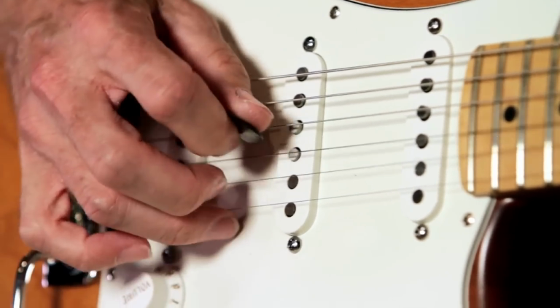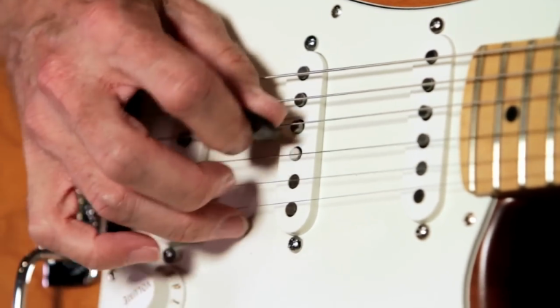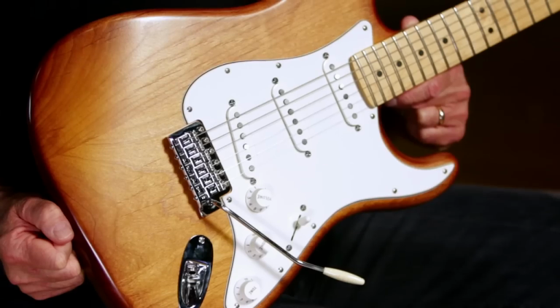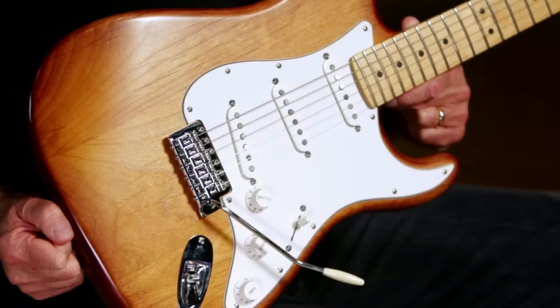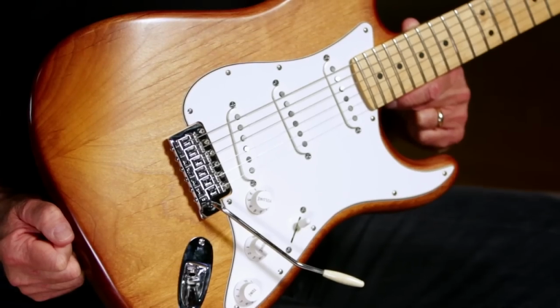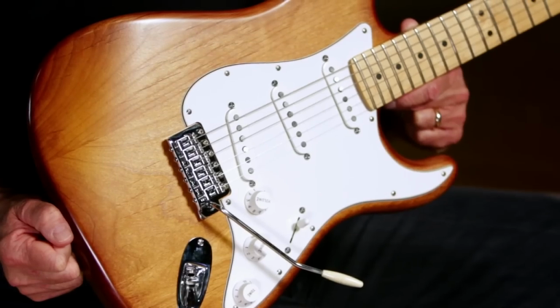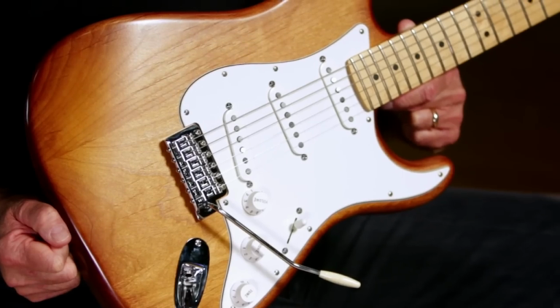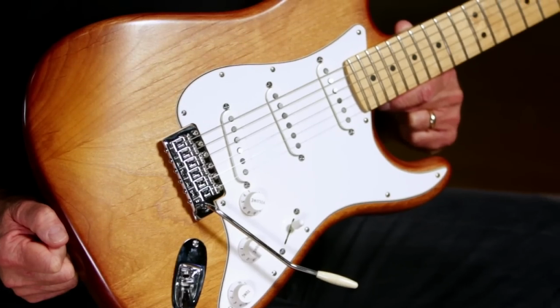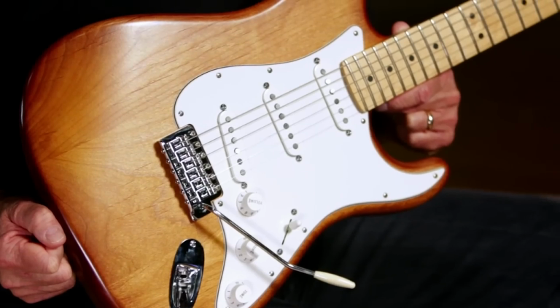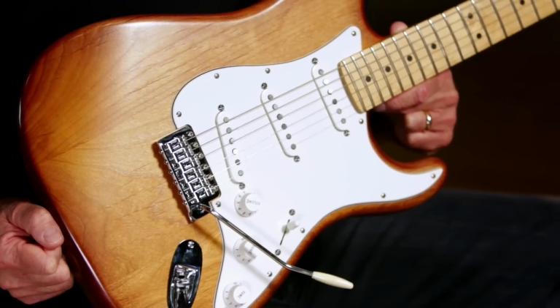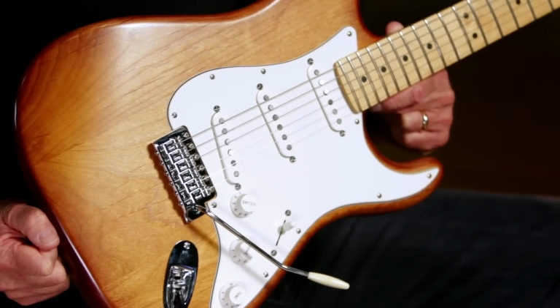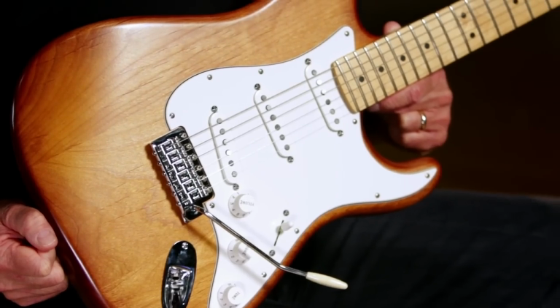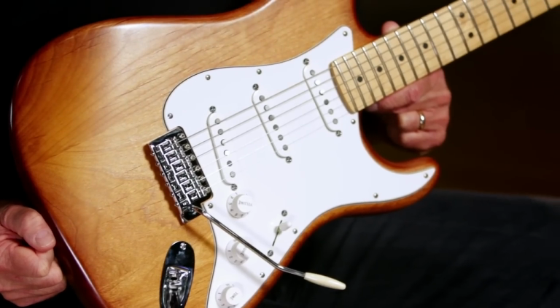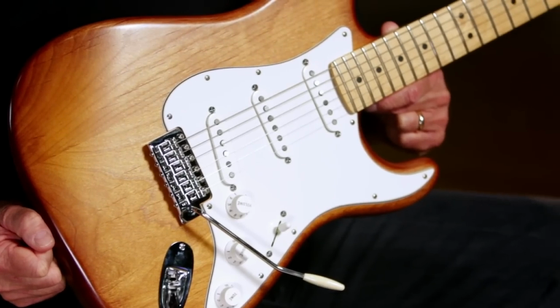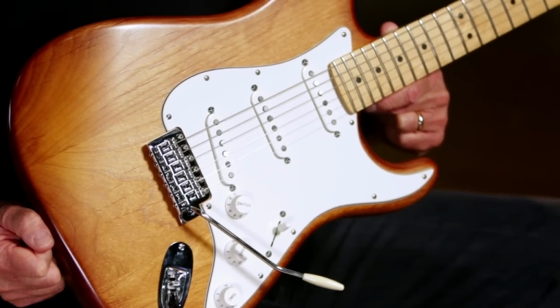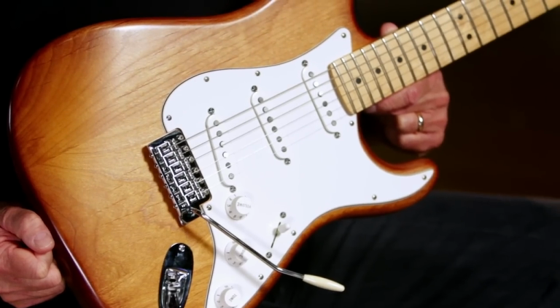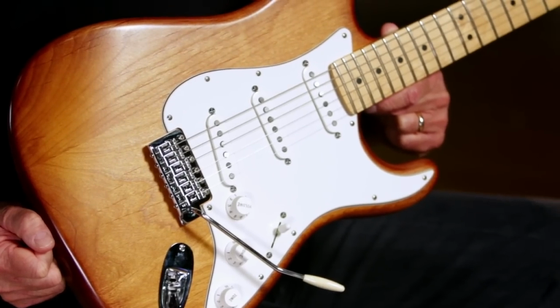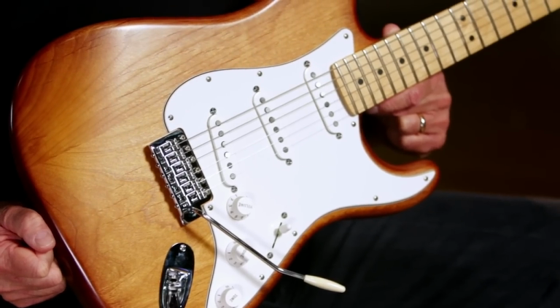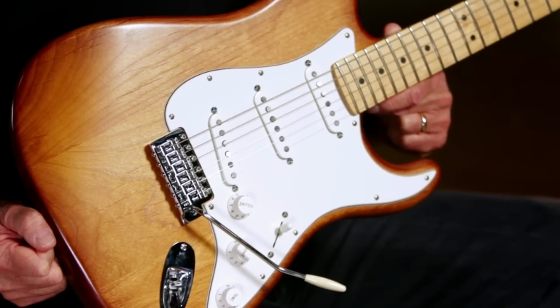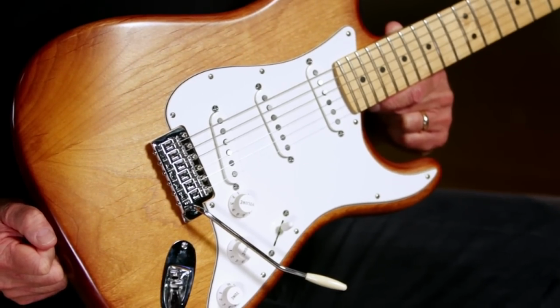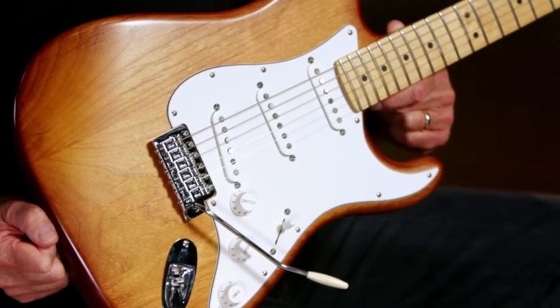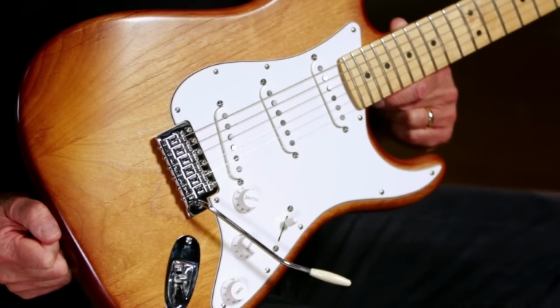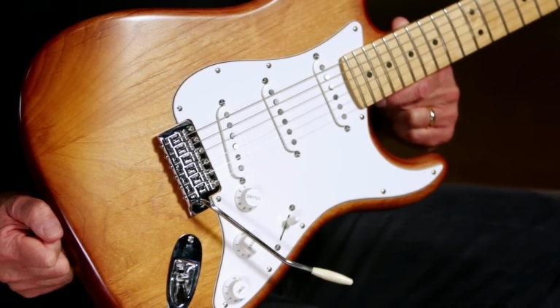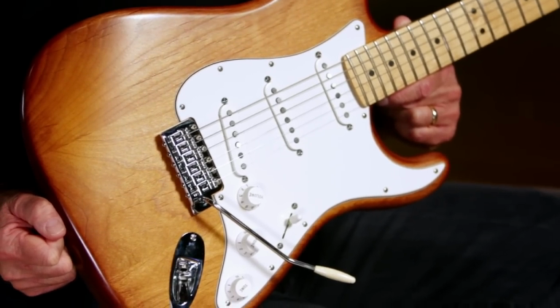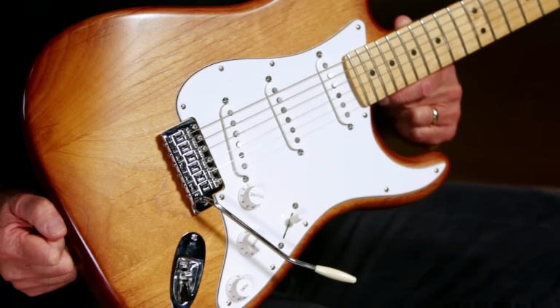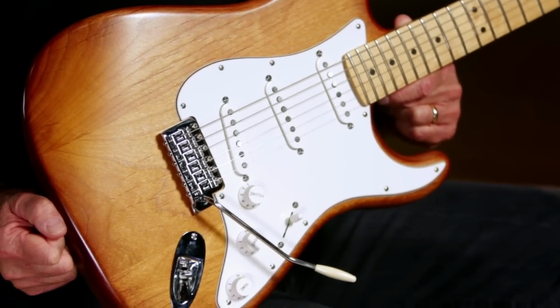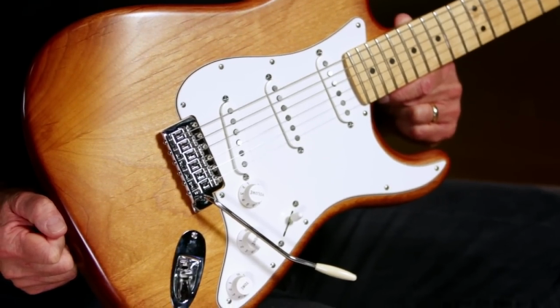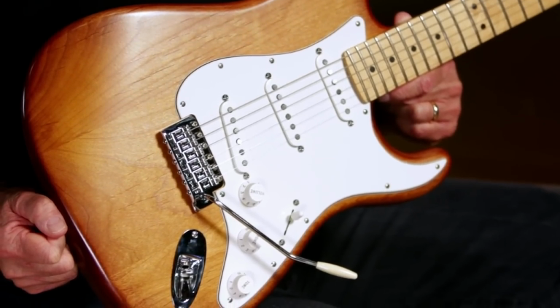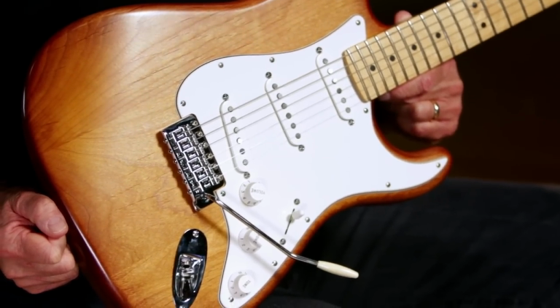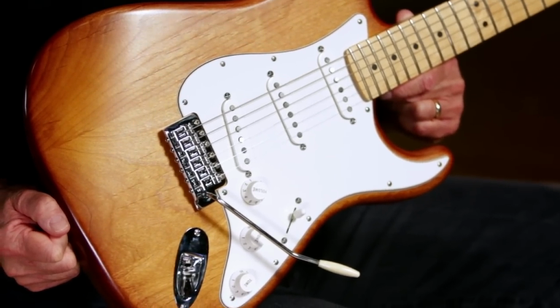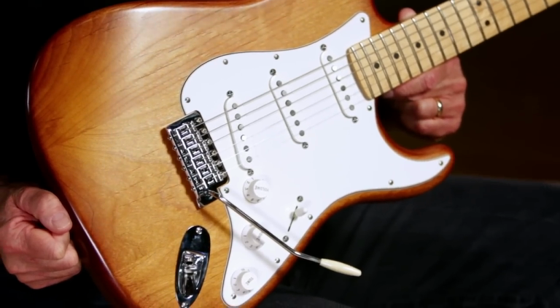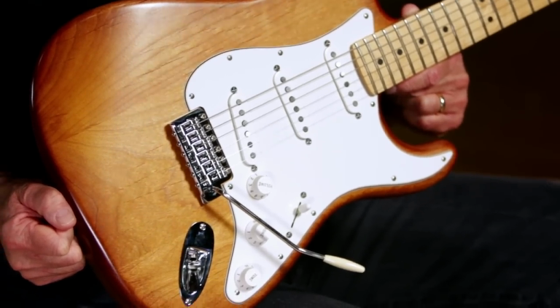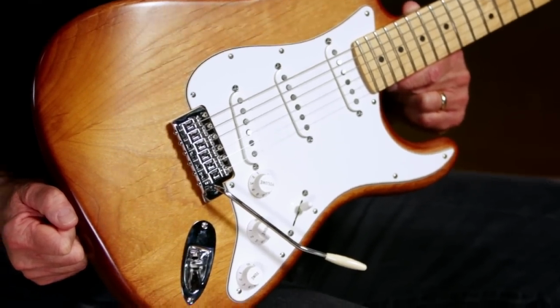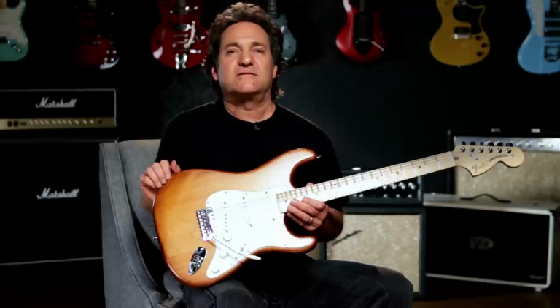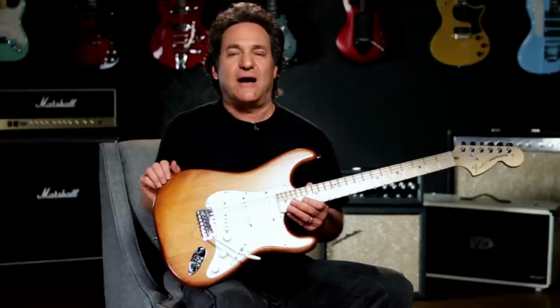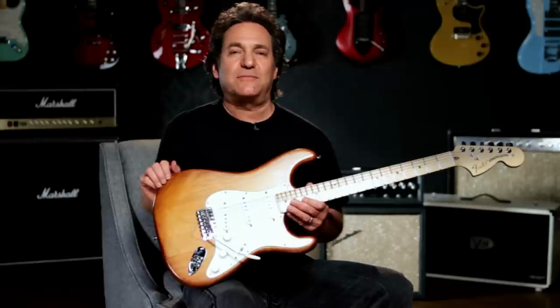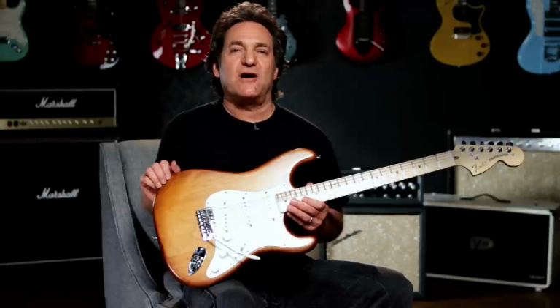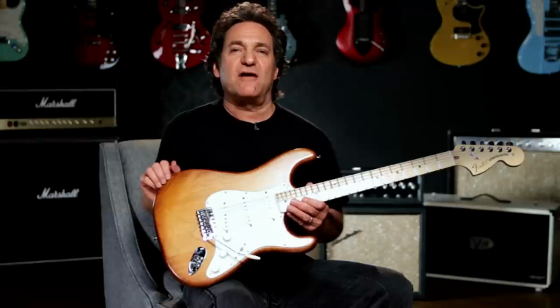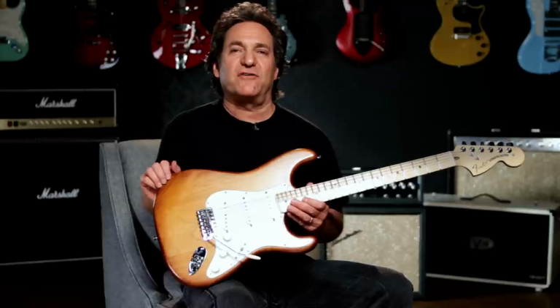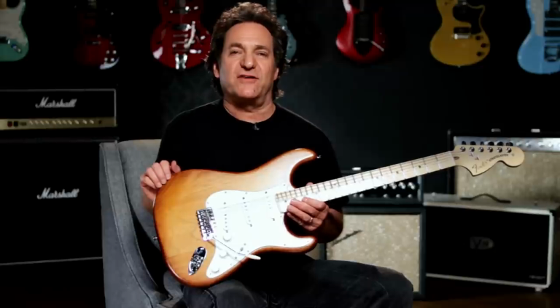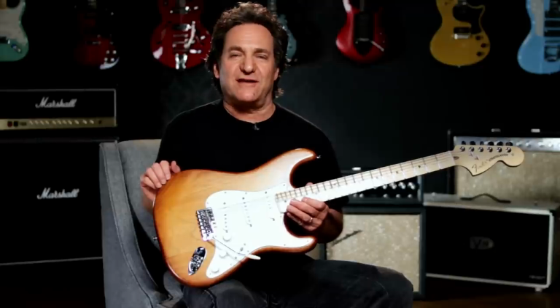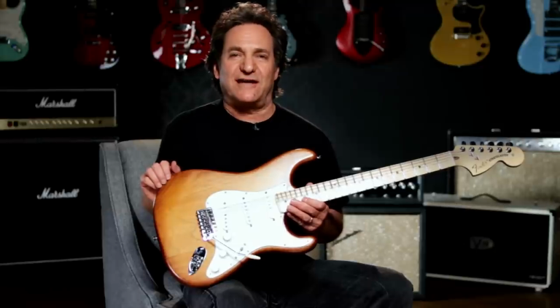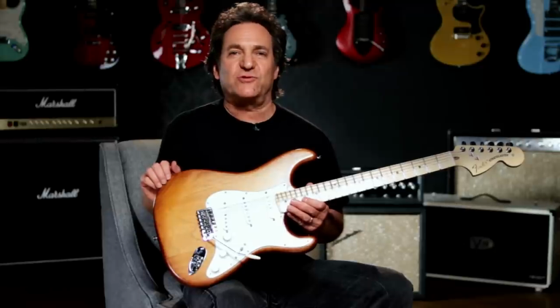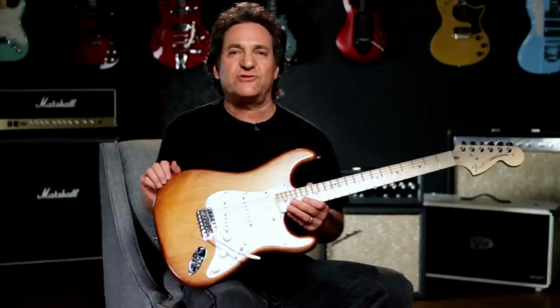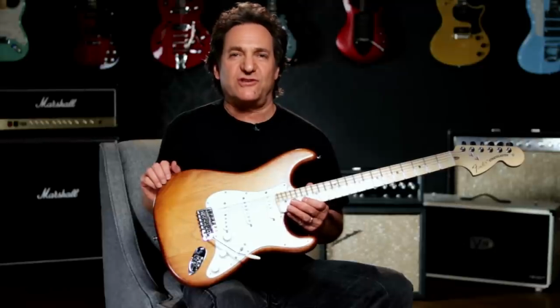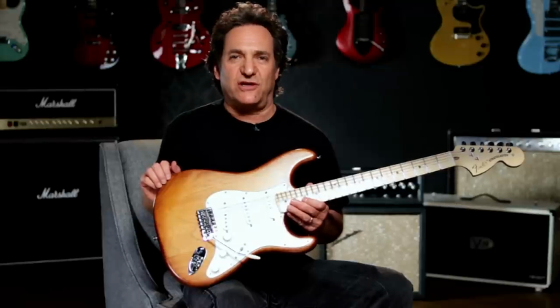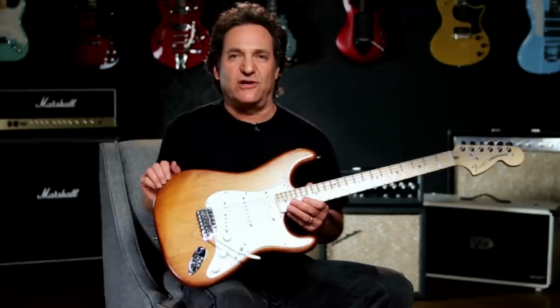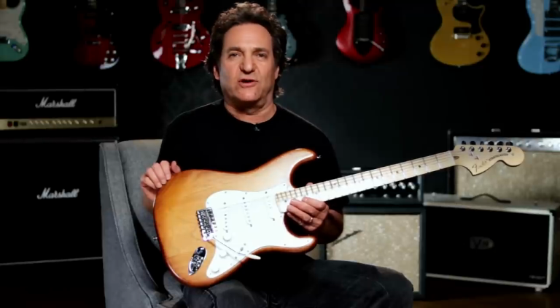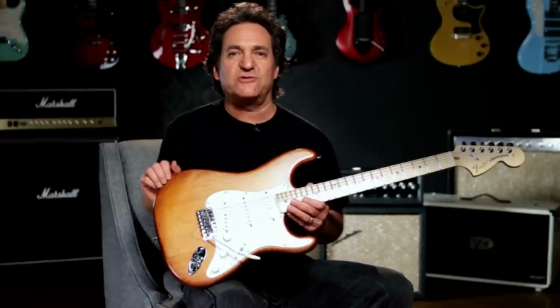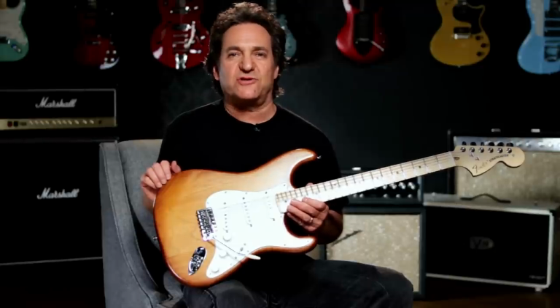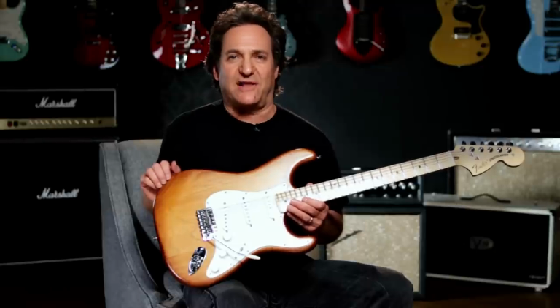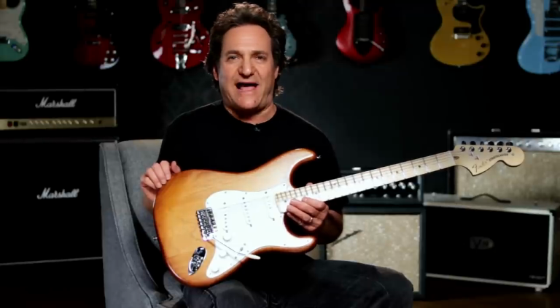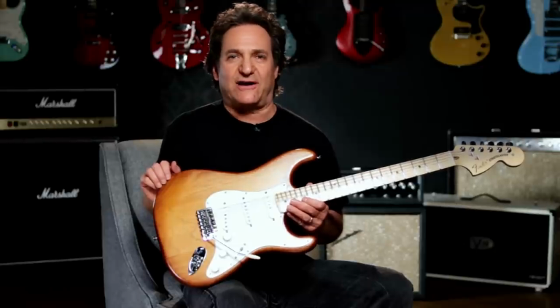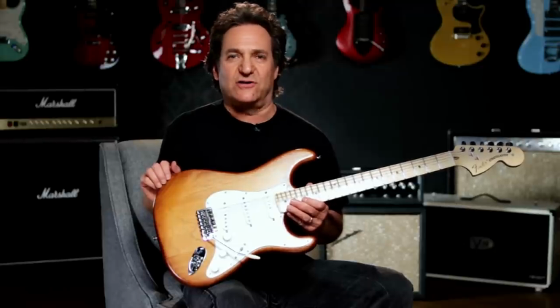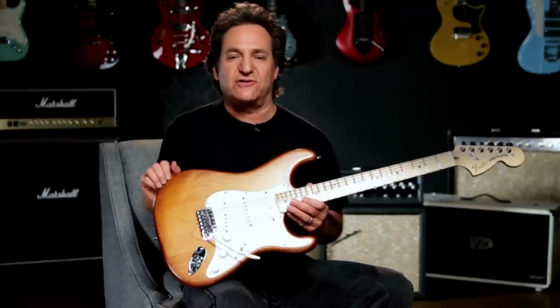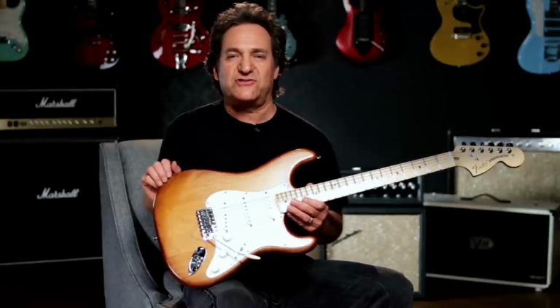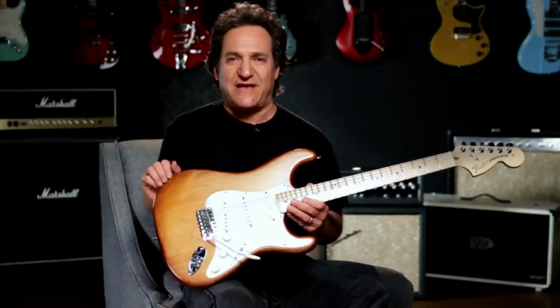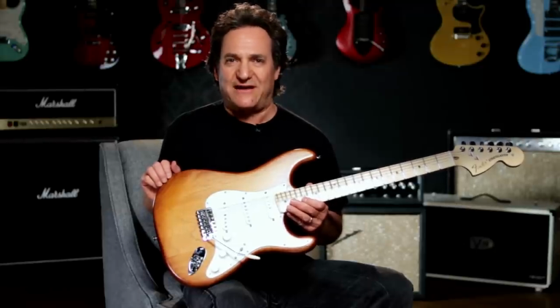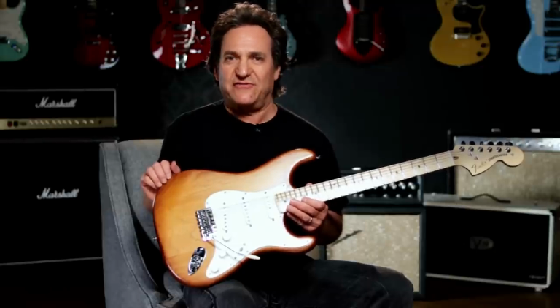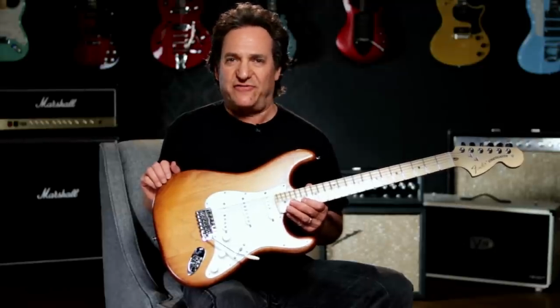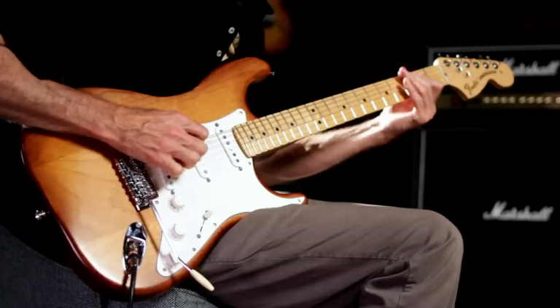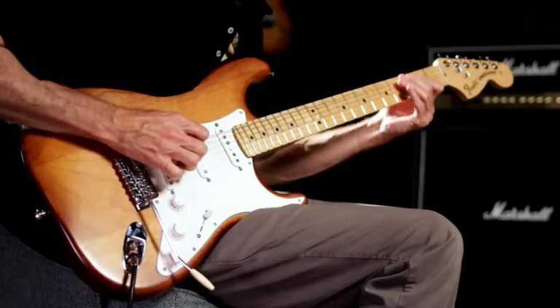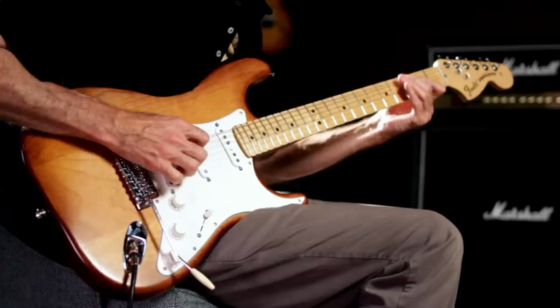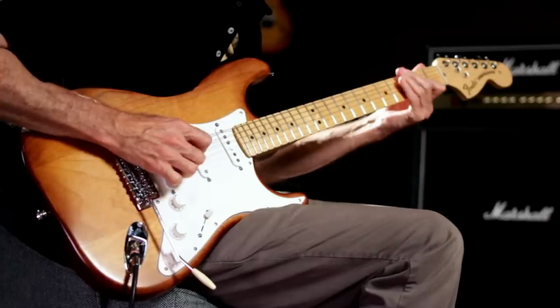It's got an alder body with a hand-rubbed Honey Burst Stain topped off with a Nitro Cellulose Lacquer Satin Finish.